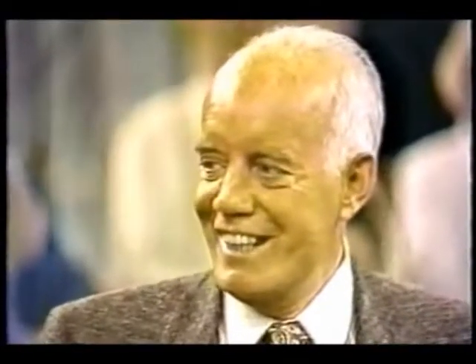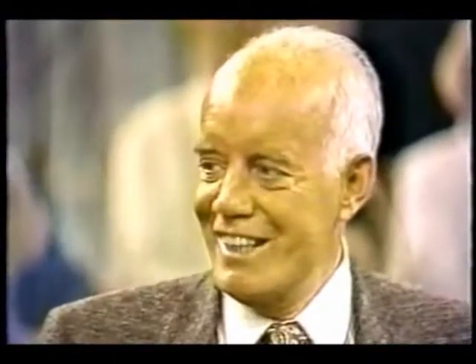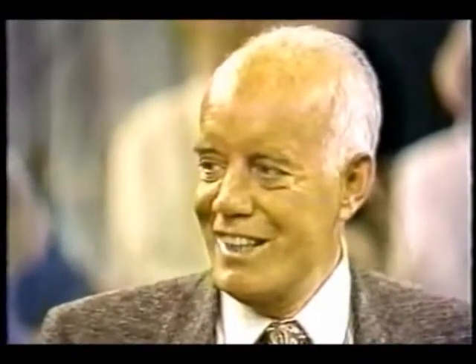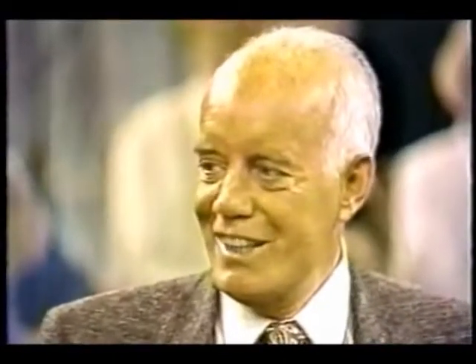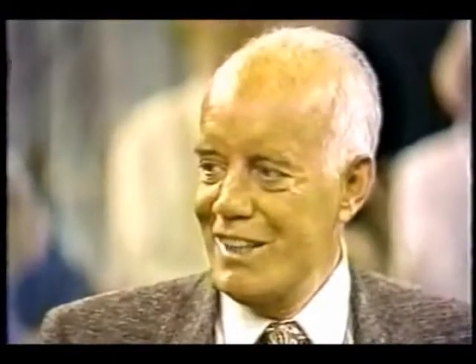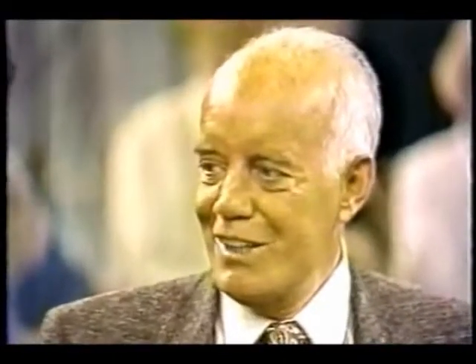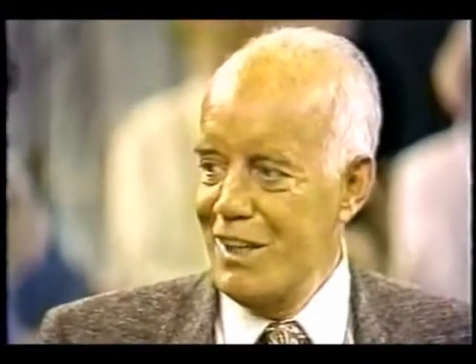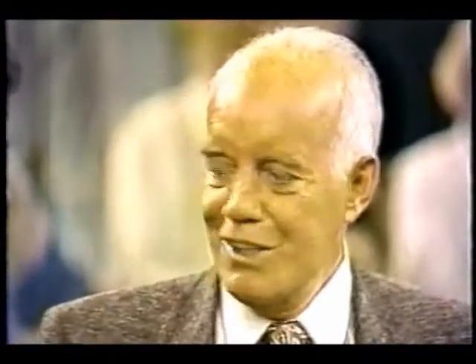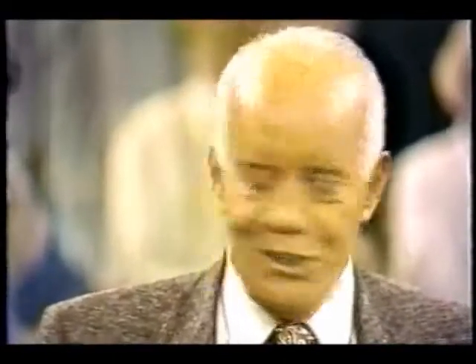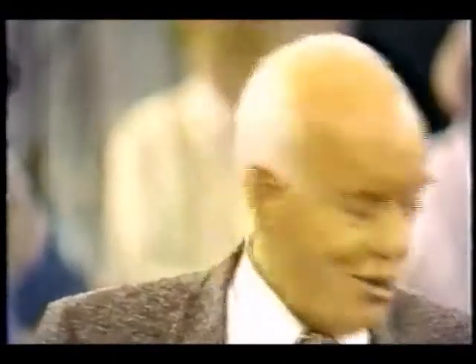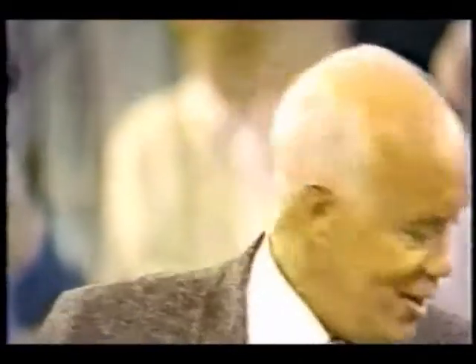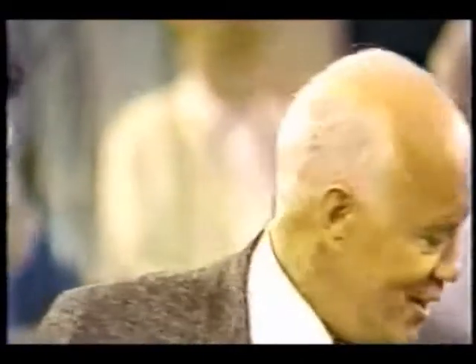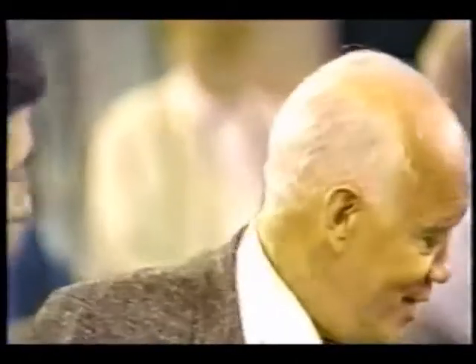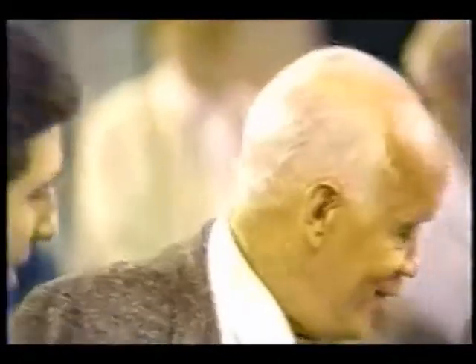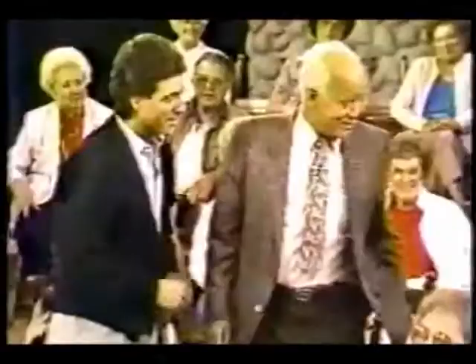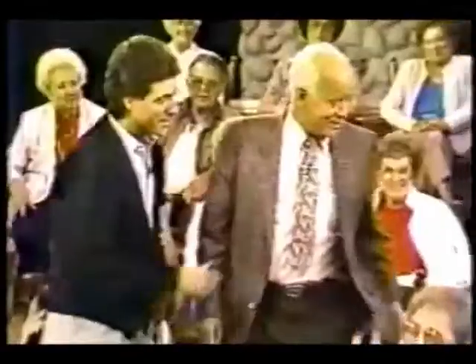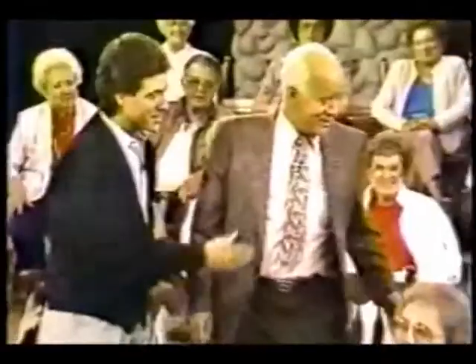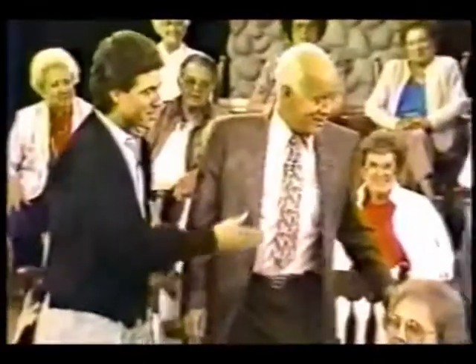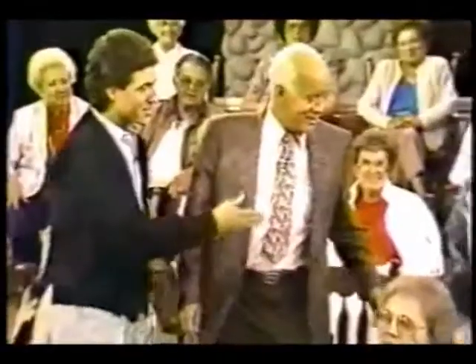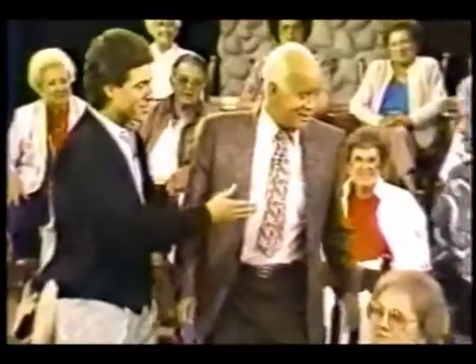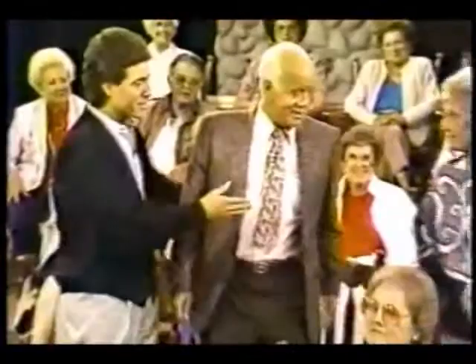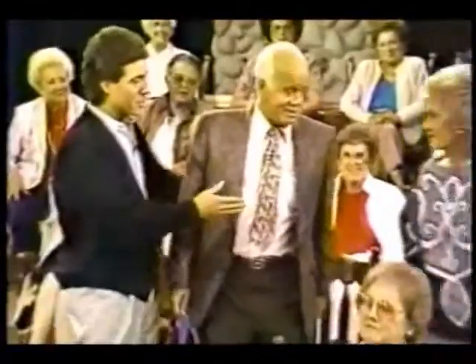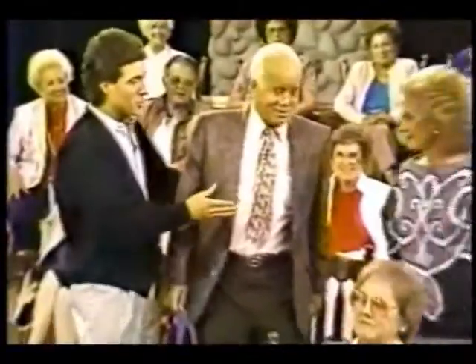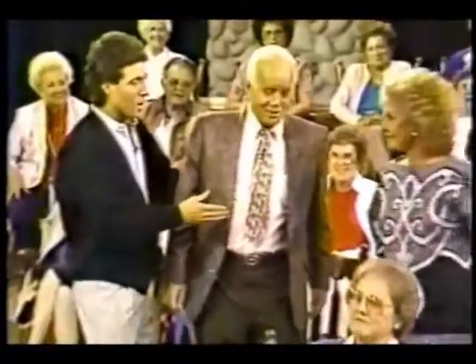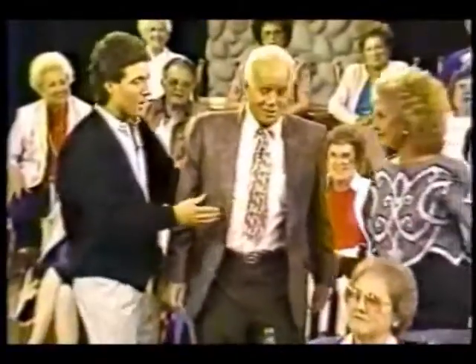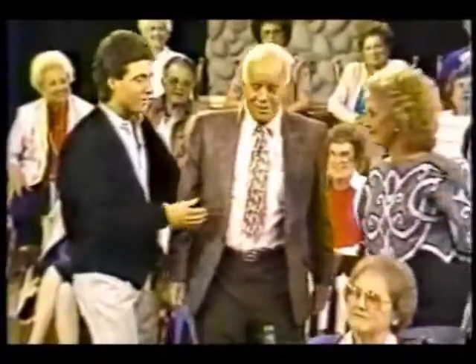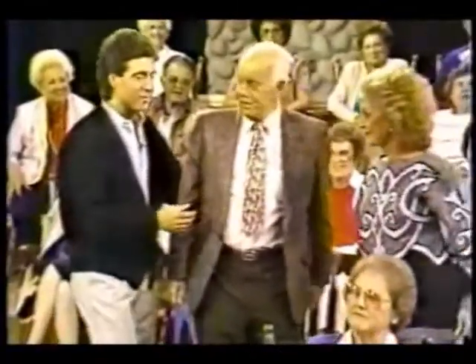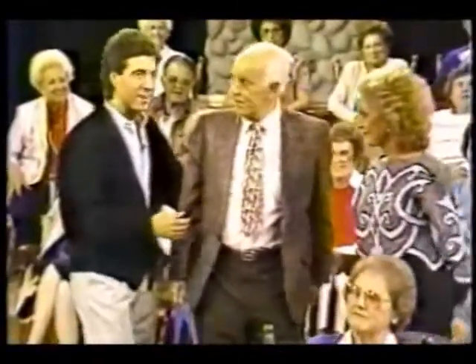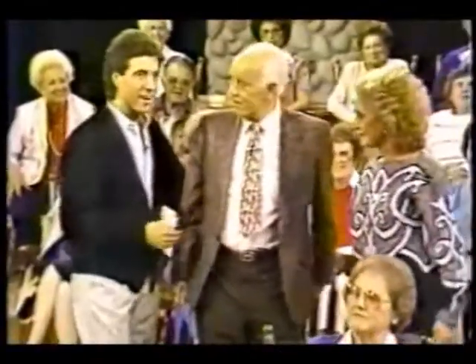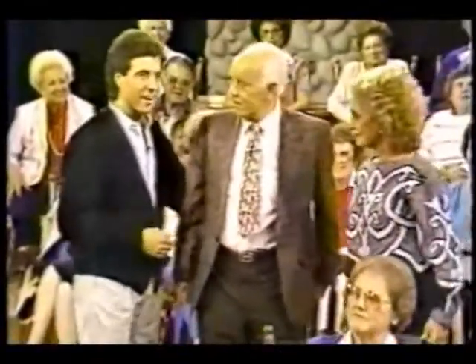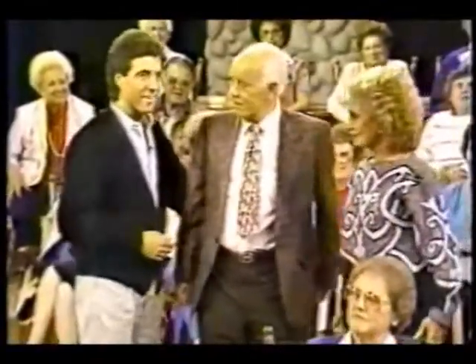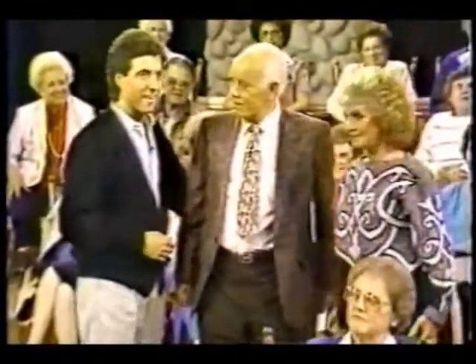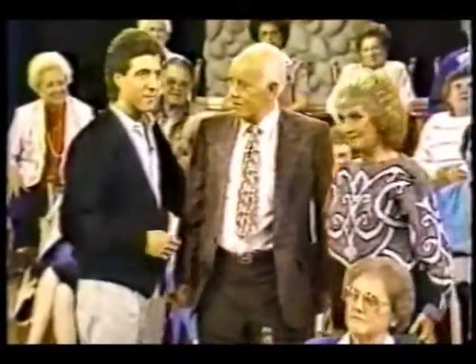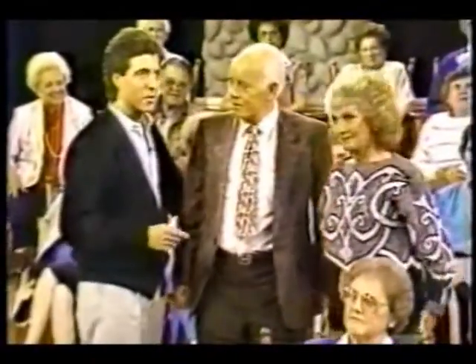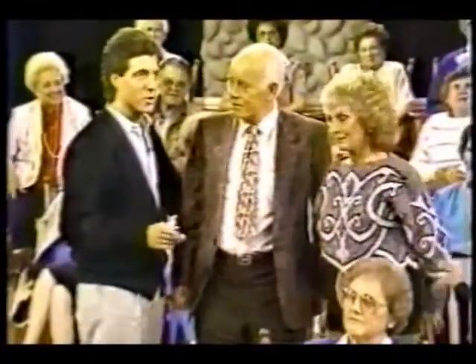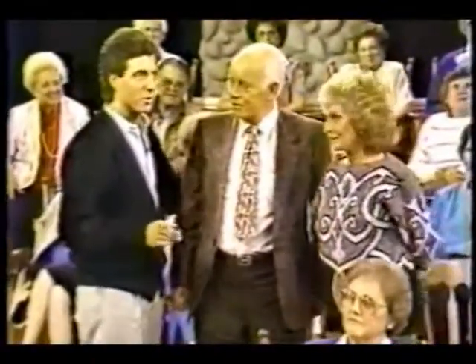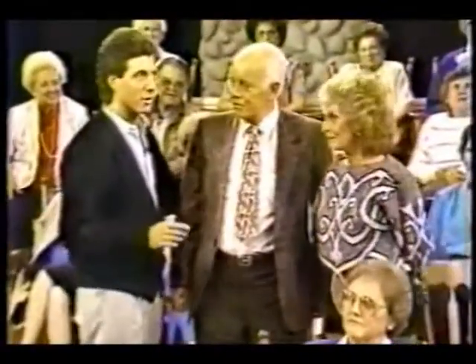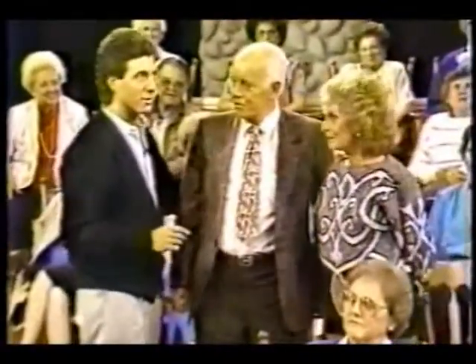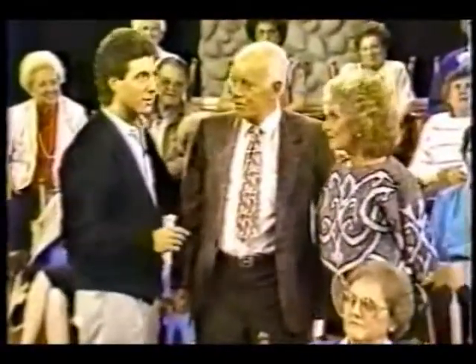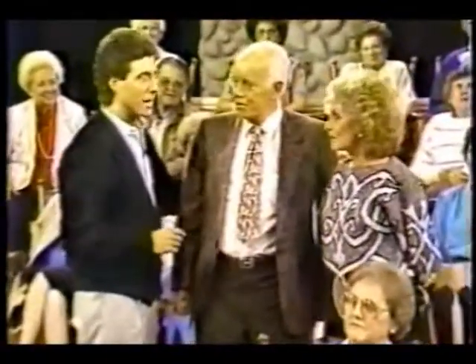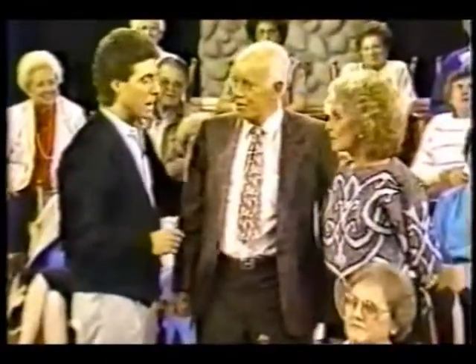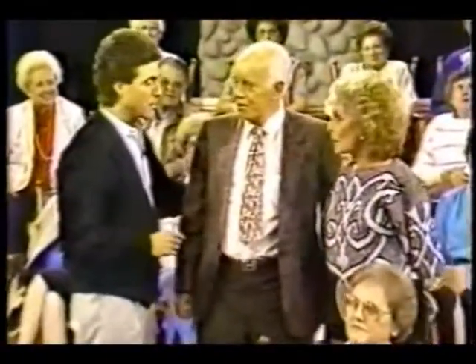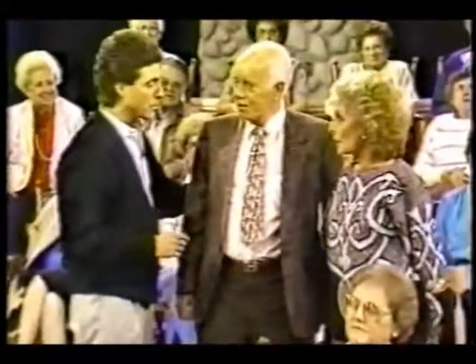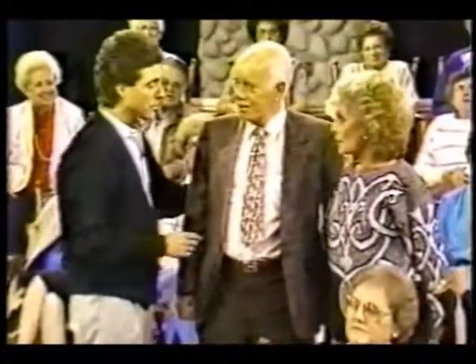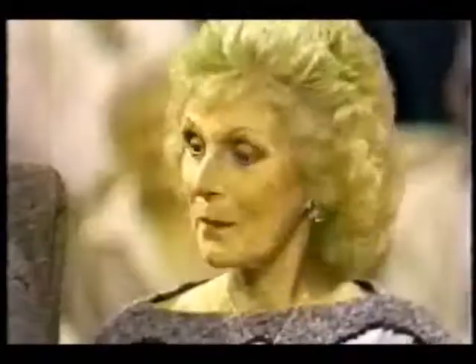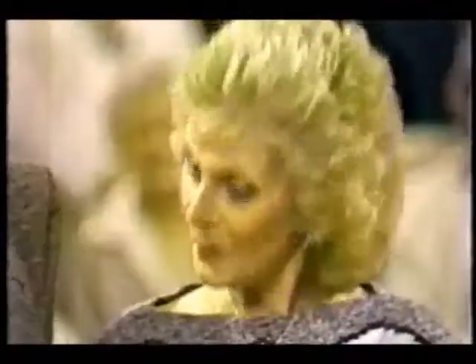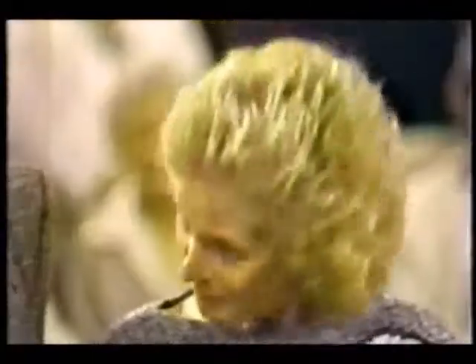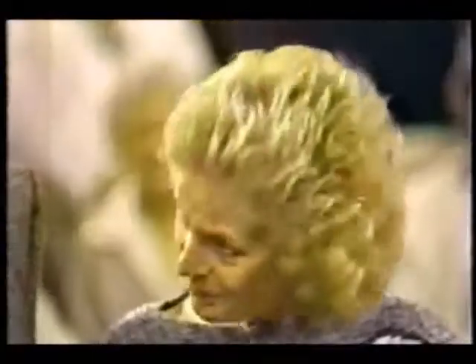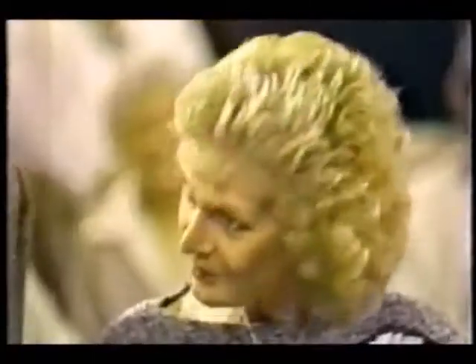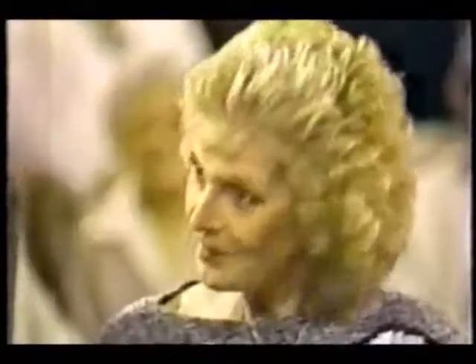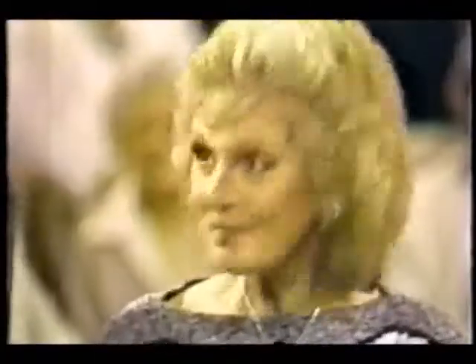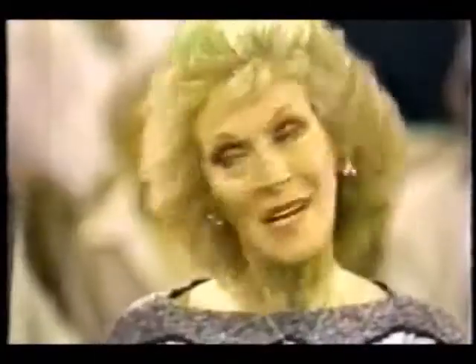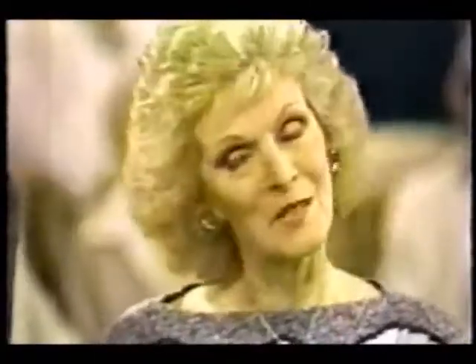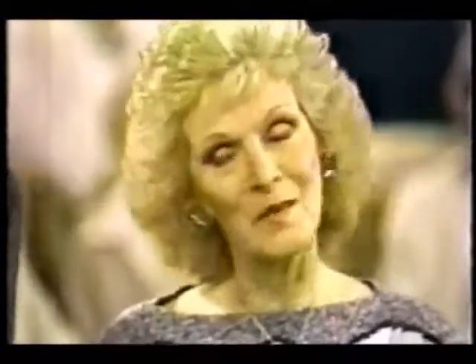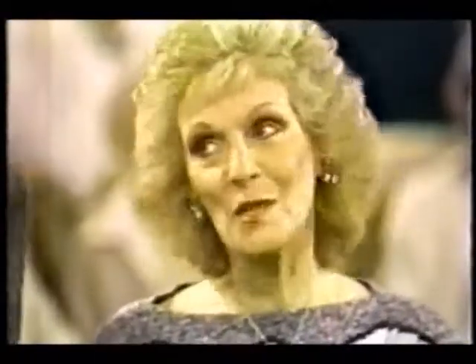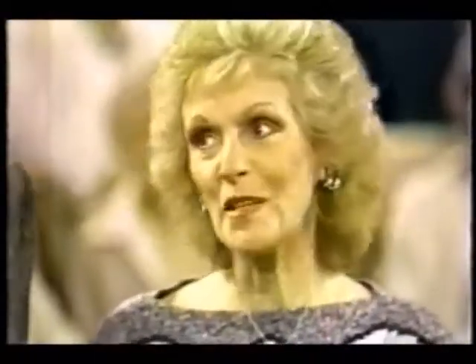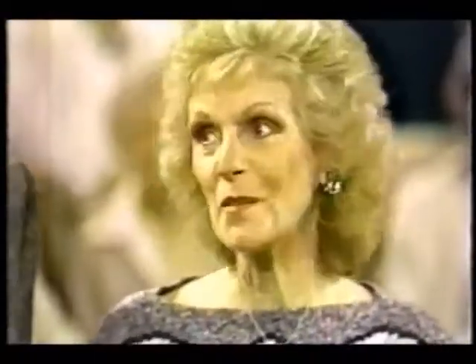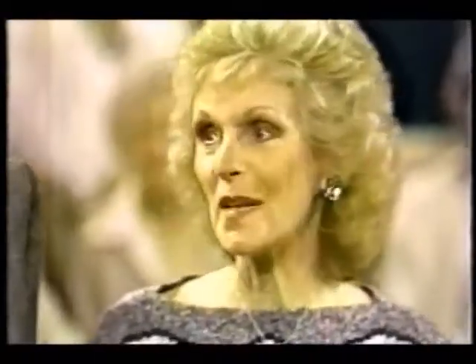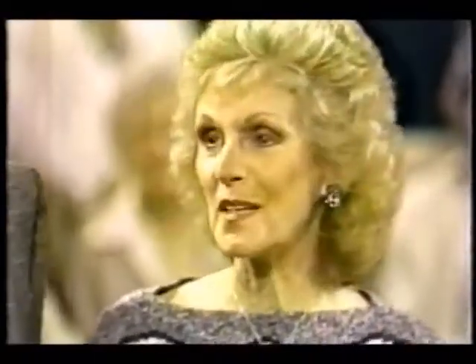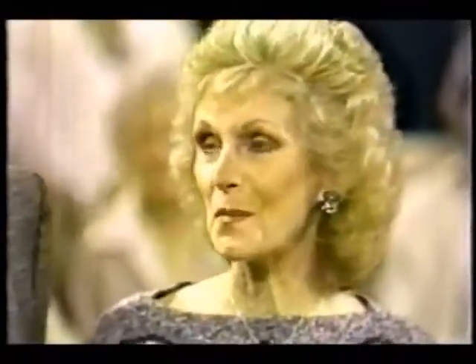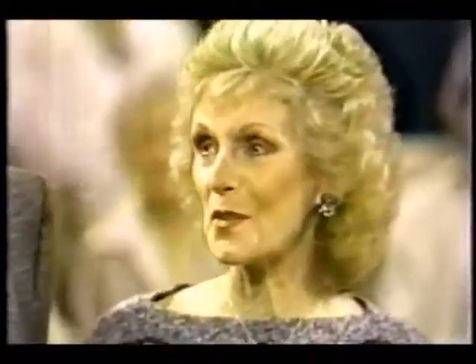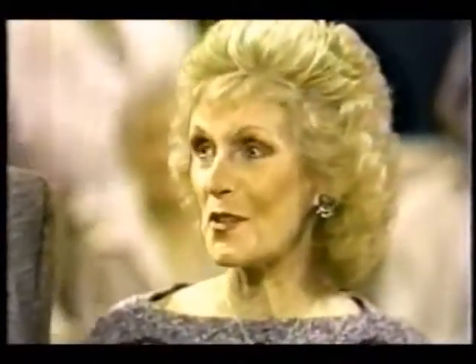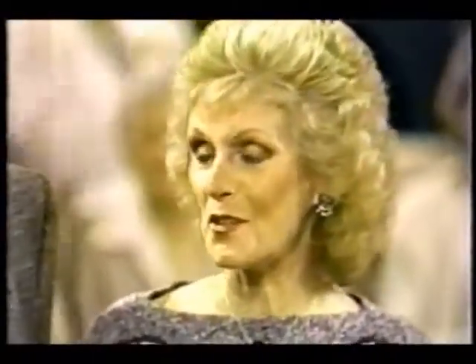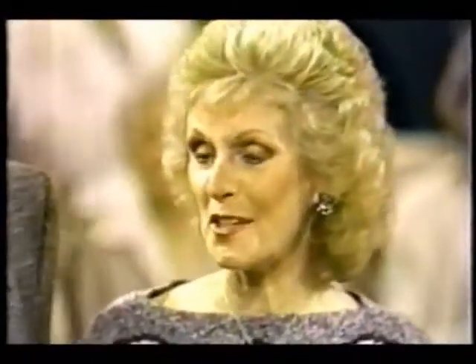Can we say hi to Diane? This is Bert's wife, Diane. First of all, happy birthday — today is your birthday. As we speak, my entire family is here.